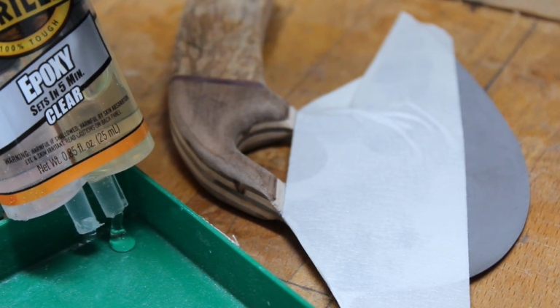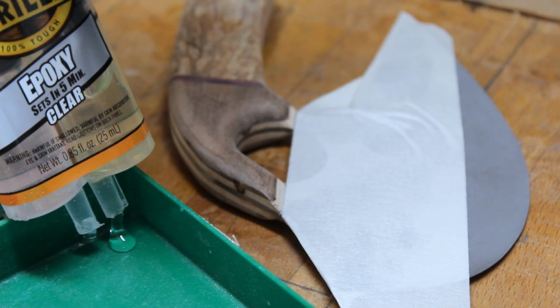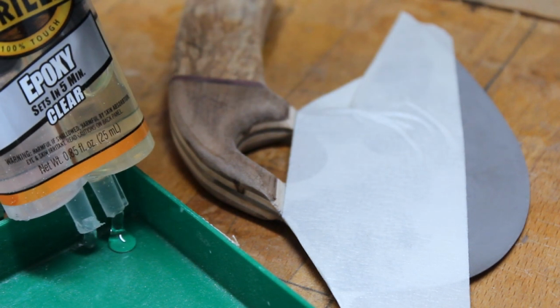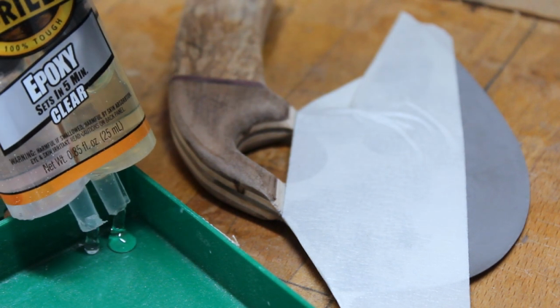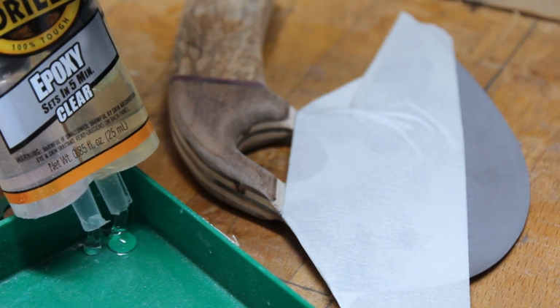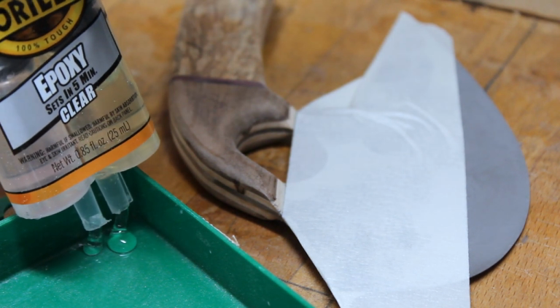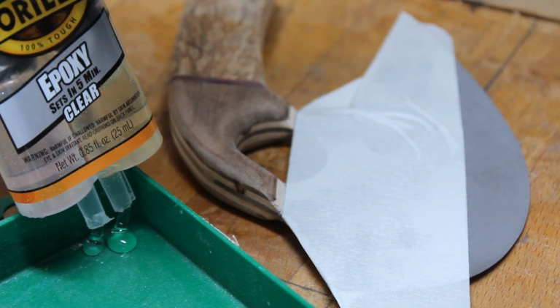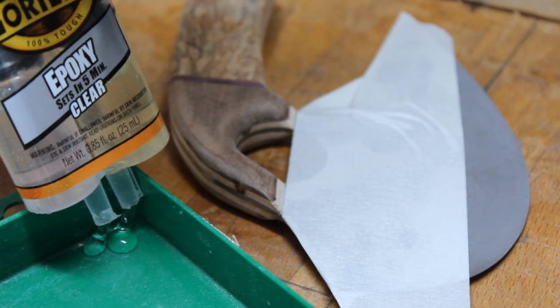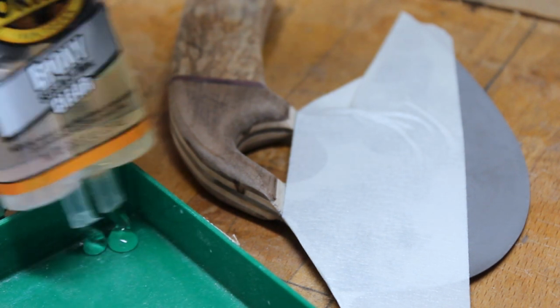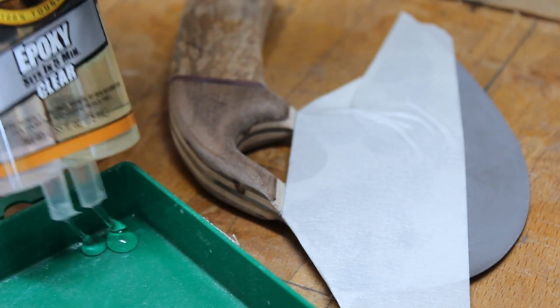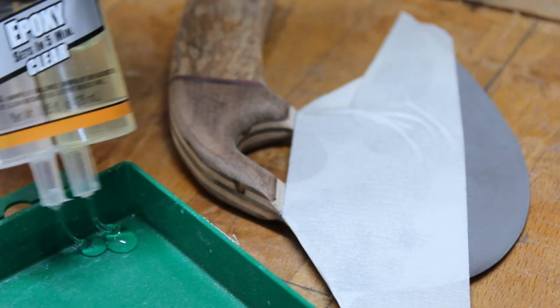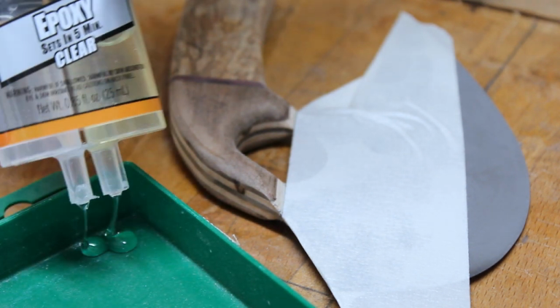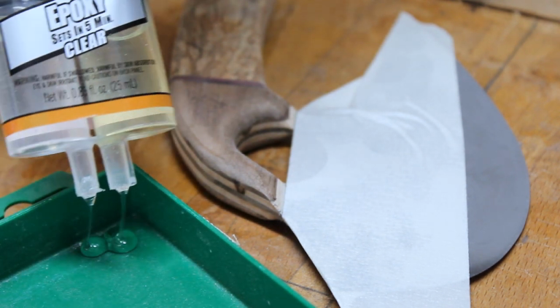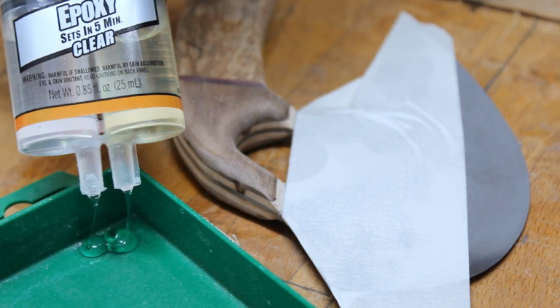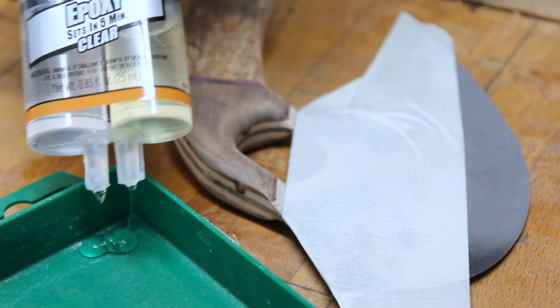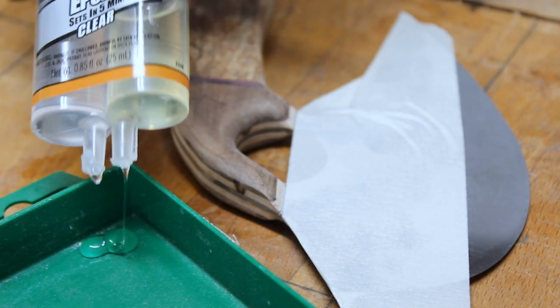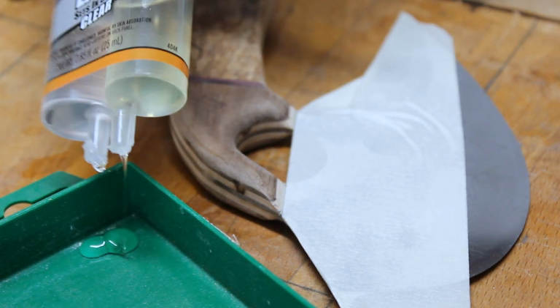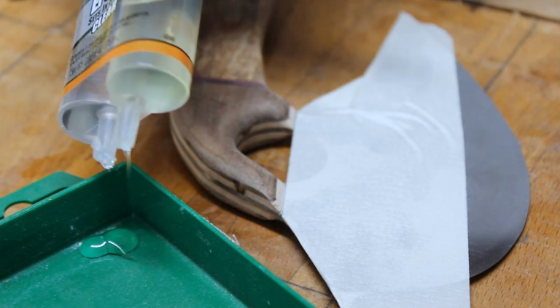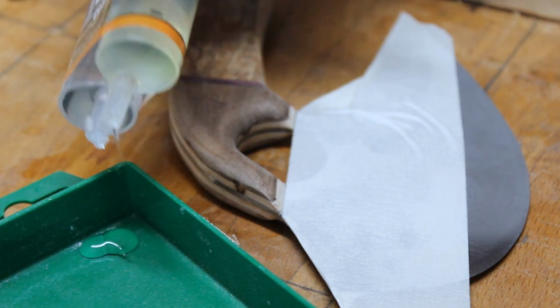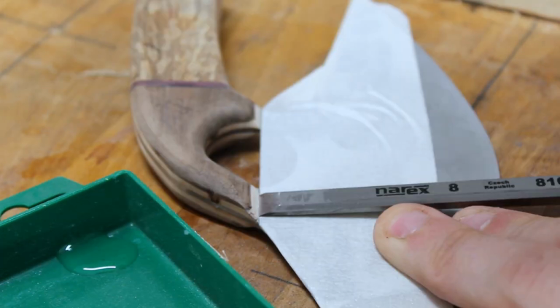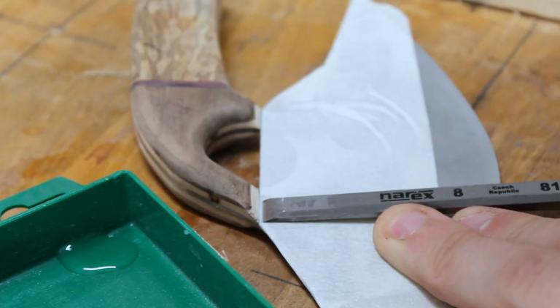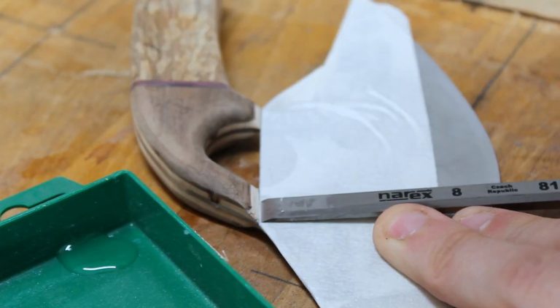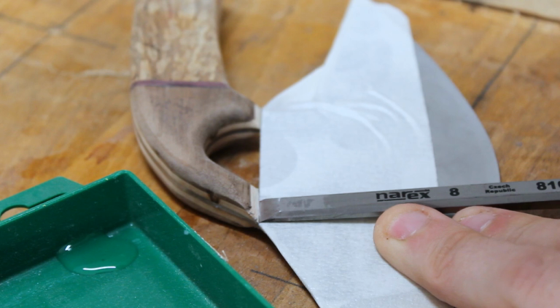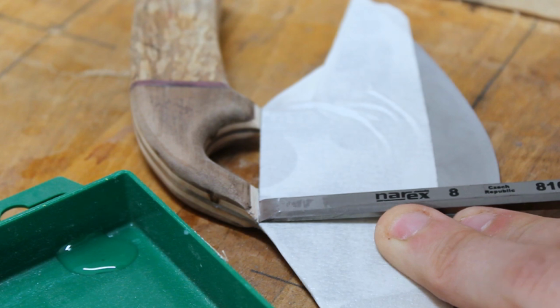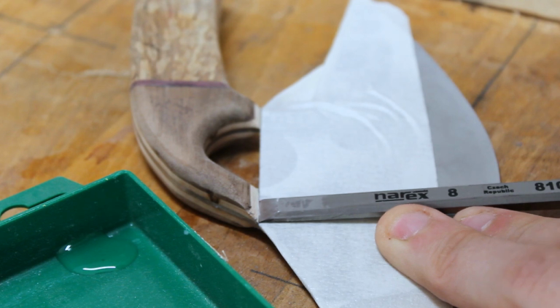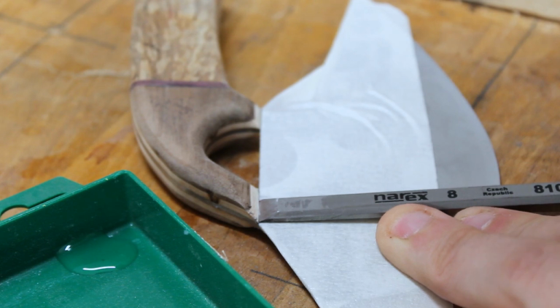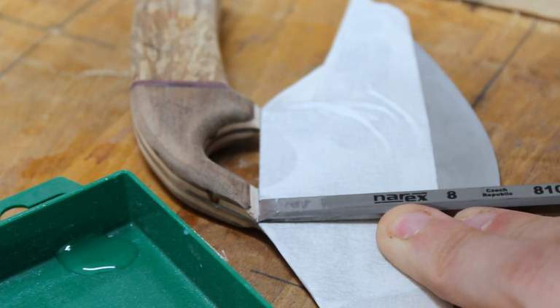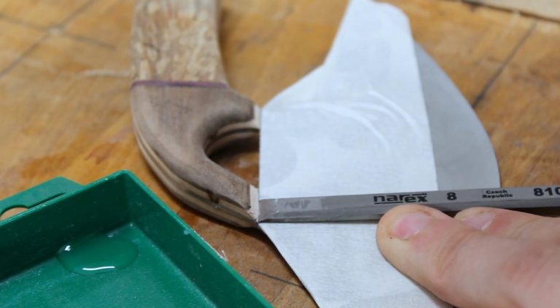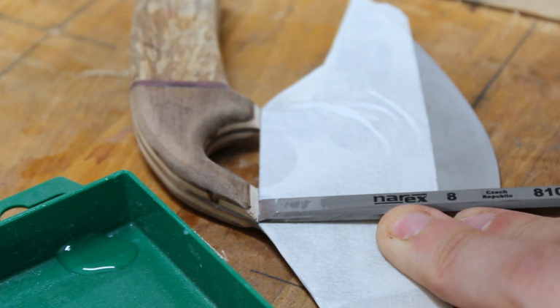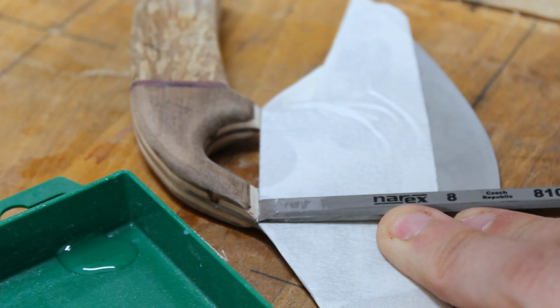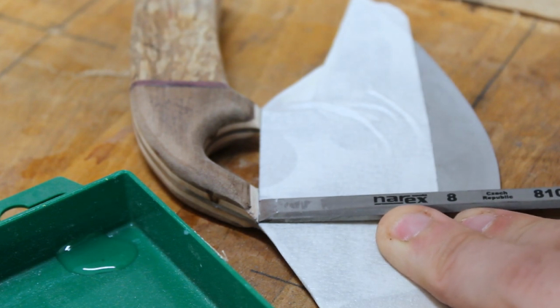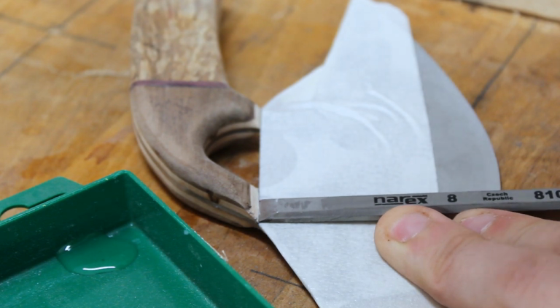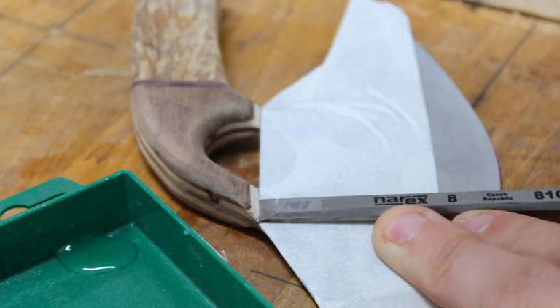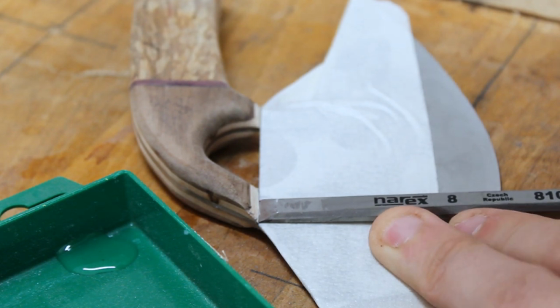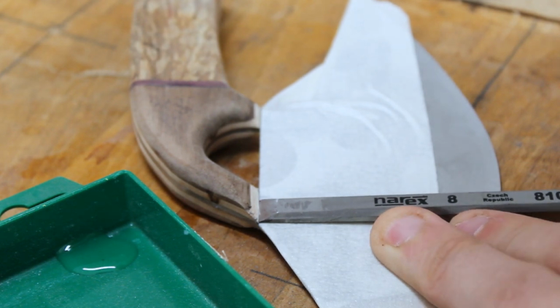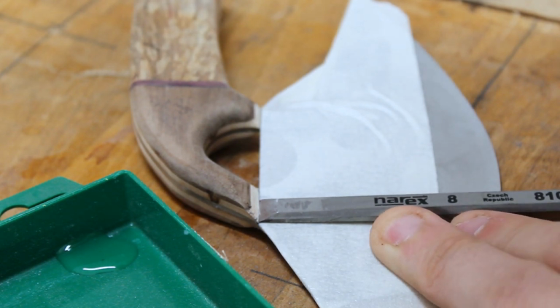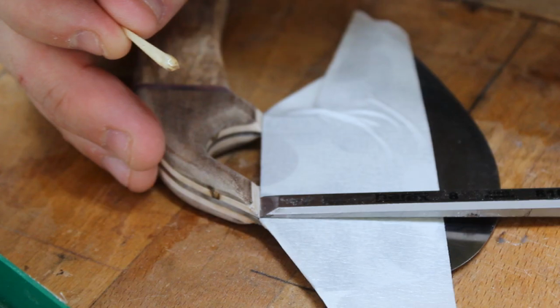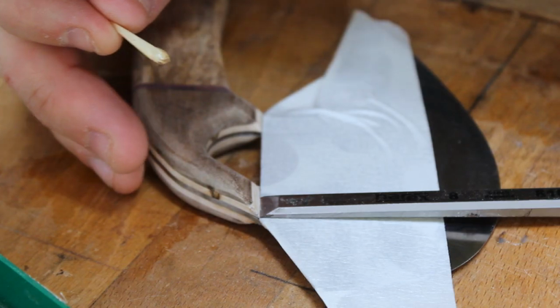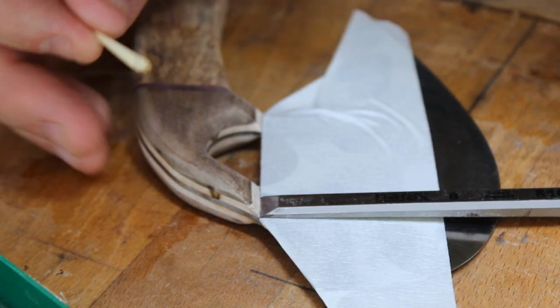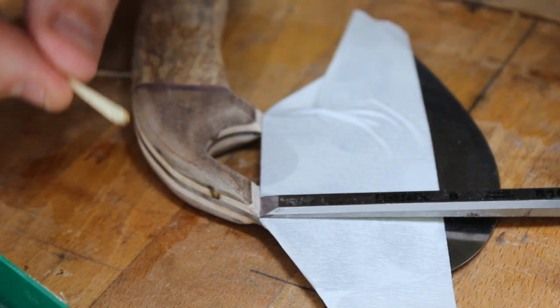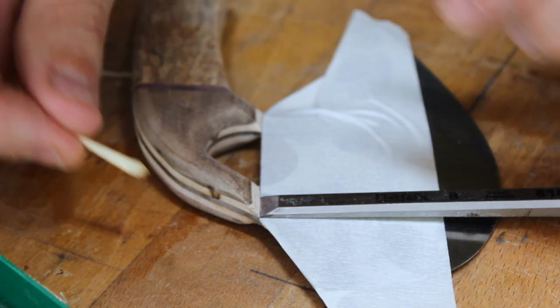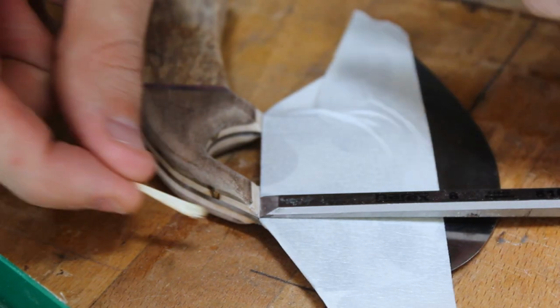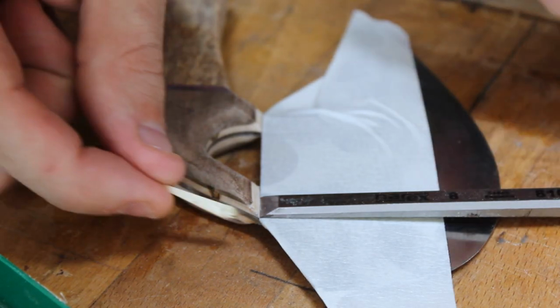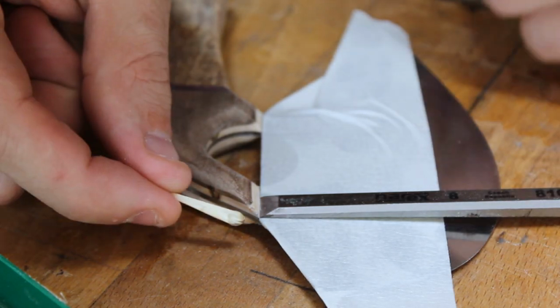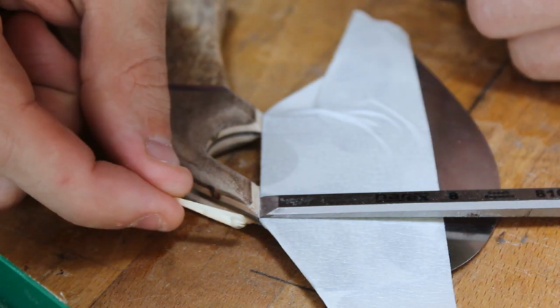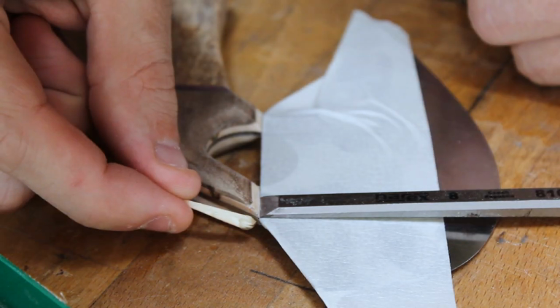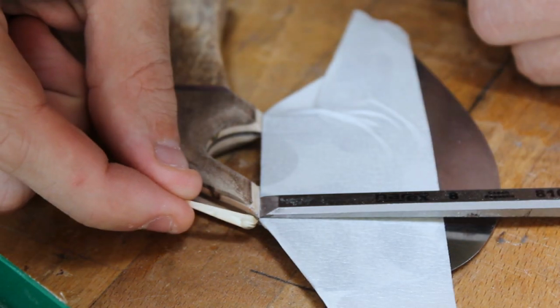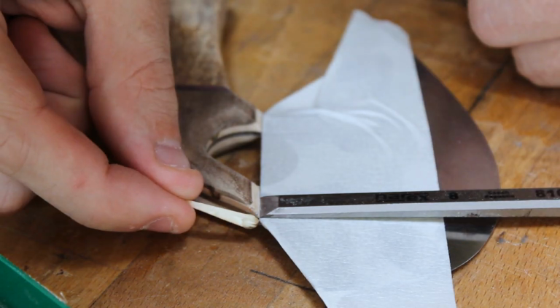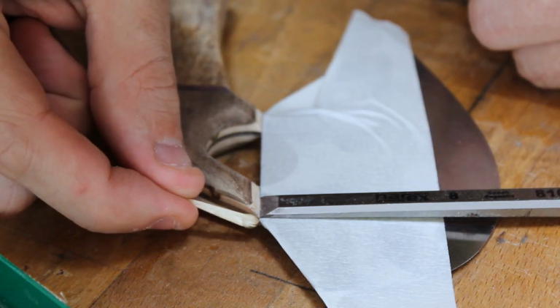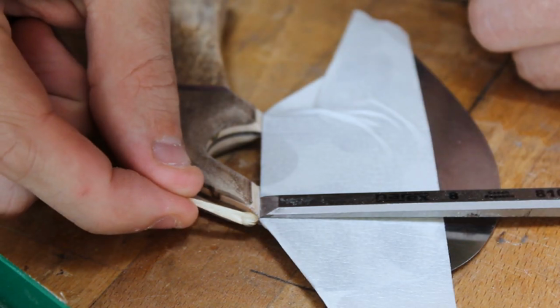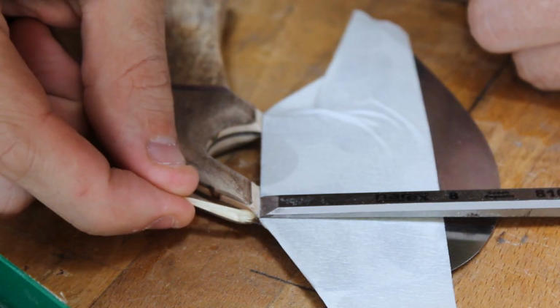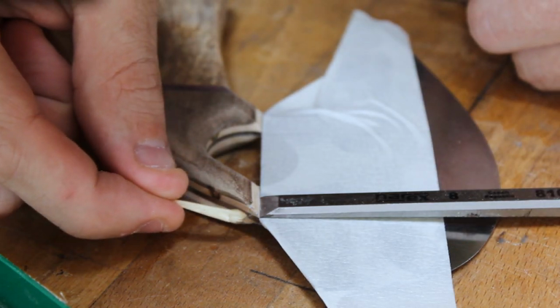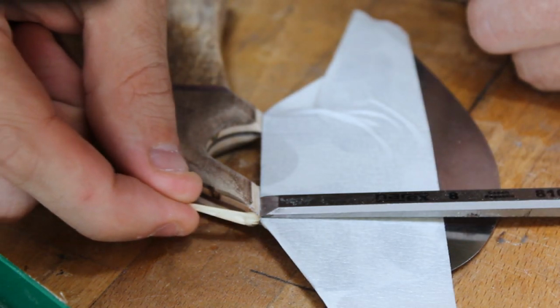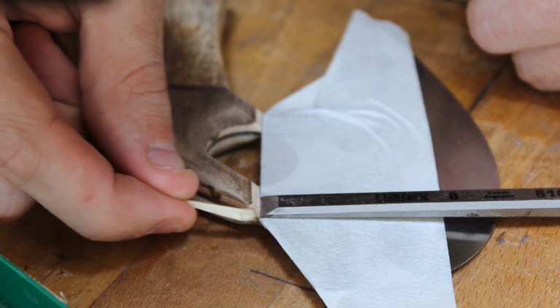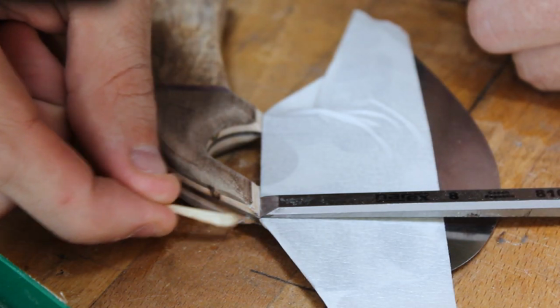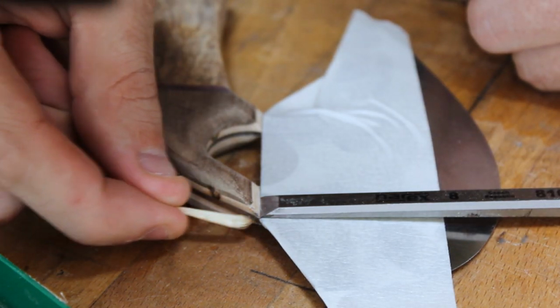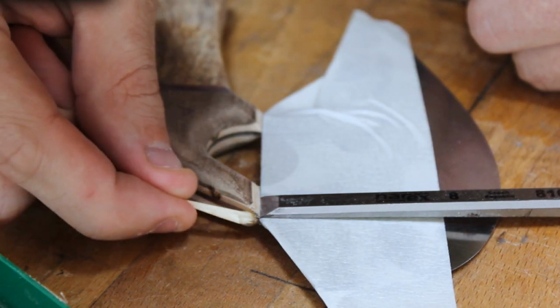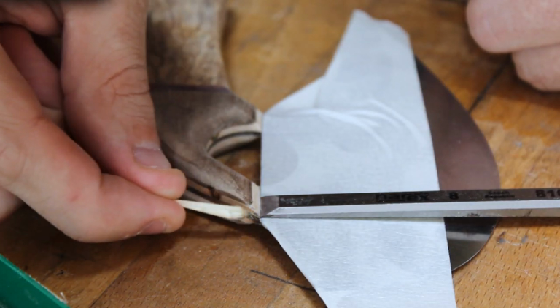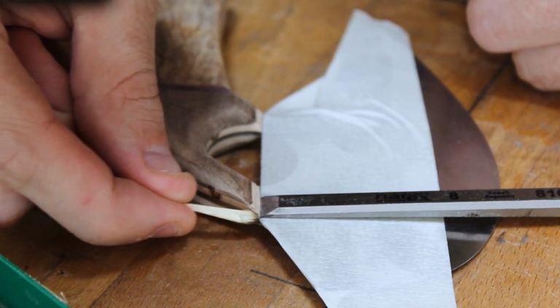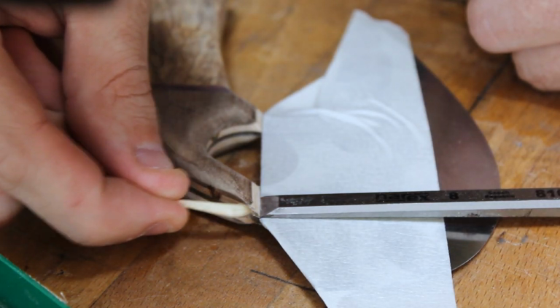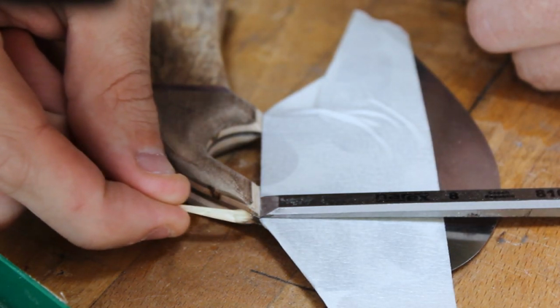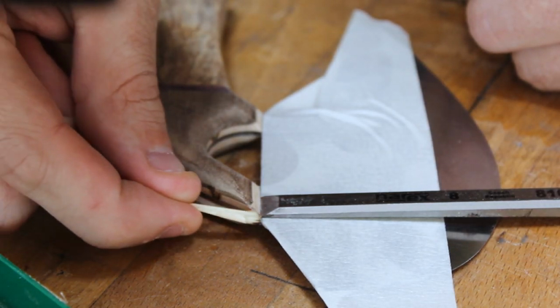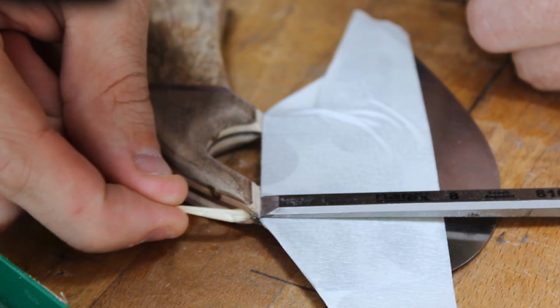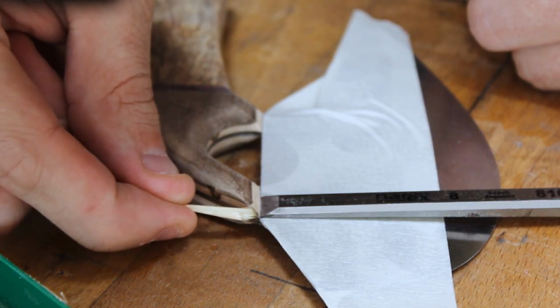While I was shaping the handle, I noticed that in one of the corners where the wood met the metal, it didn't quite adhere. So here I am fixing that problem.